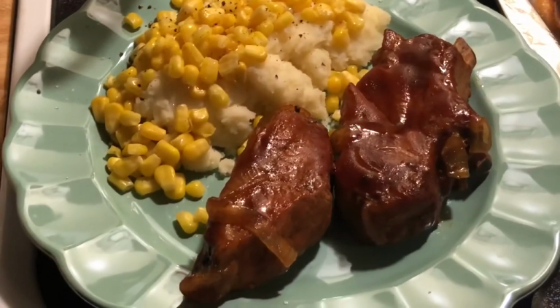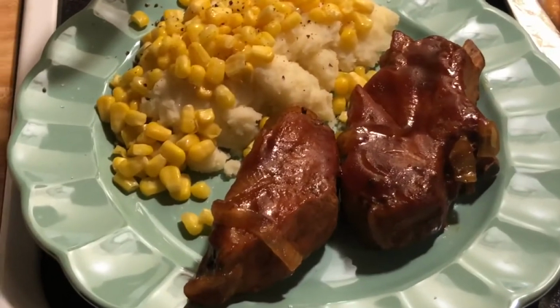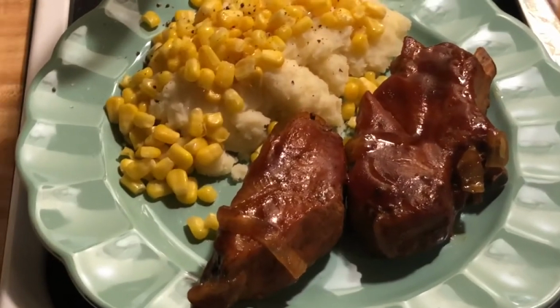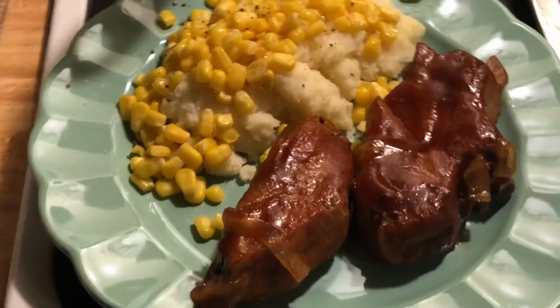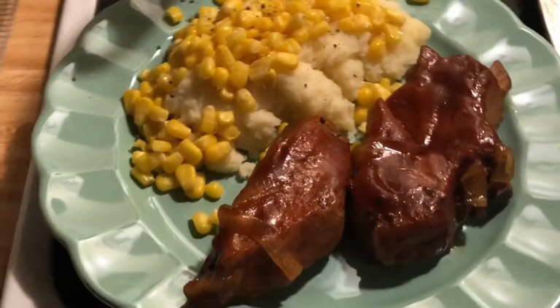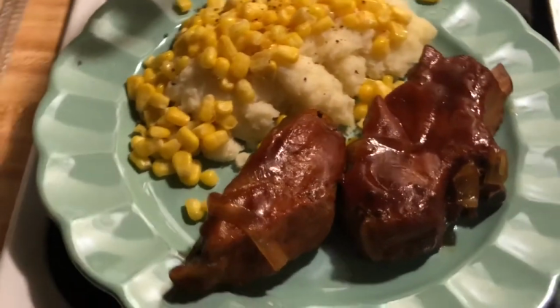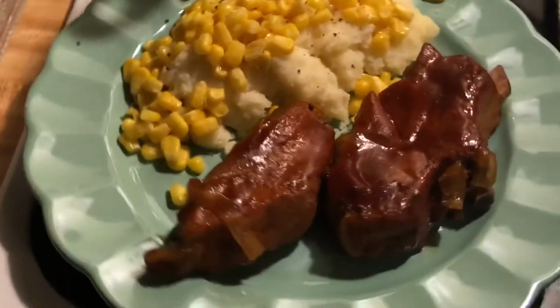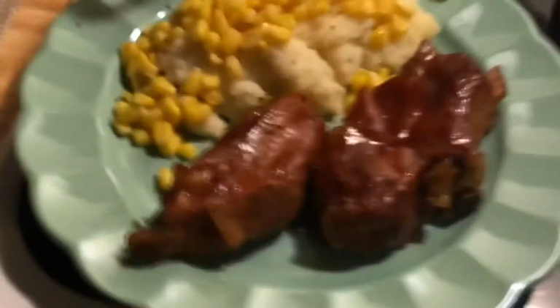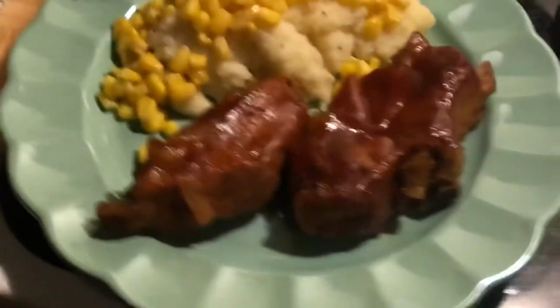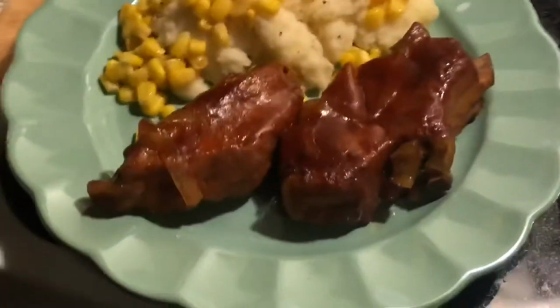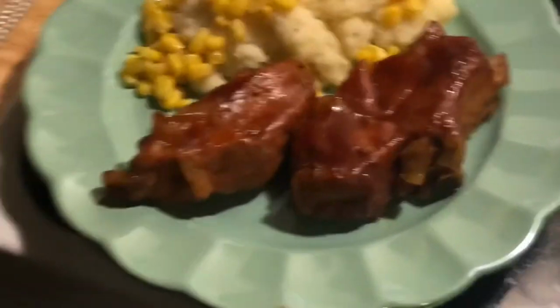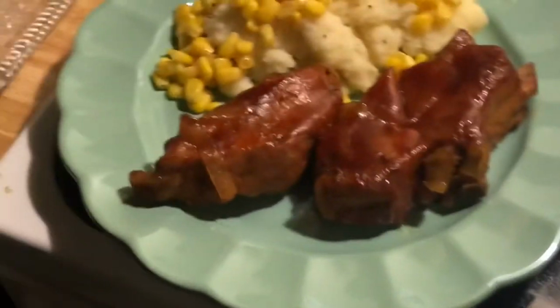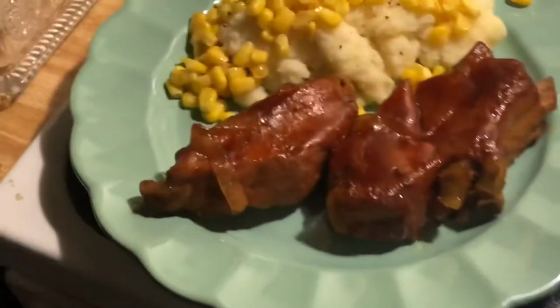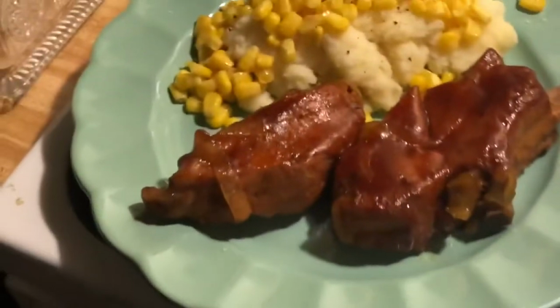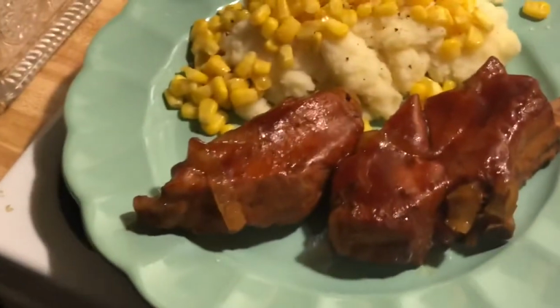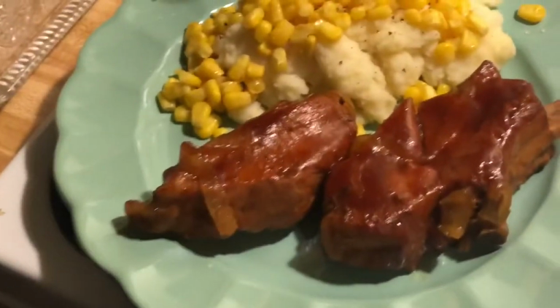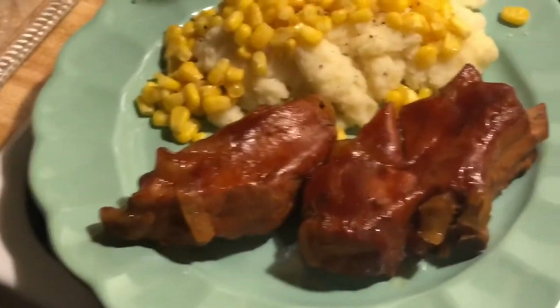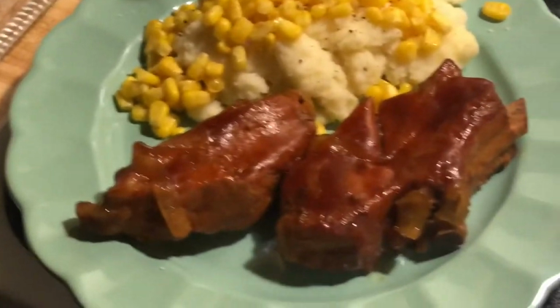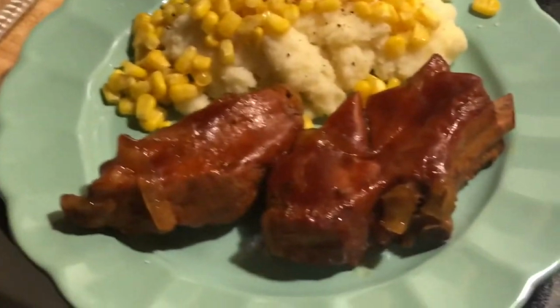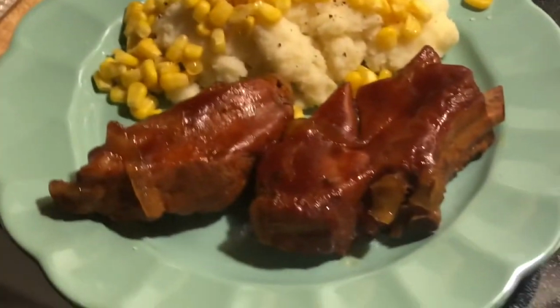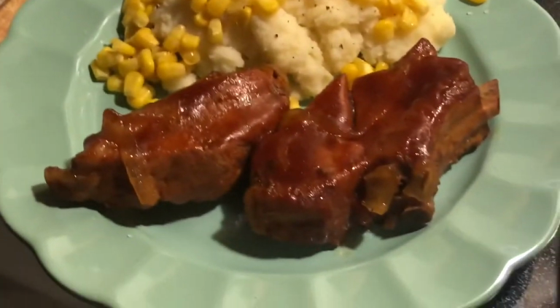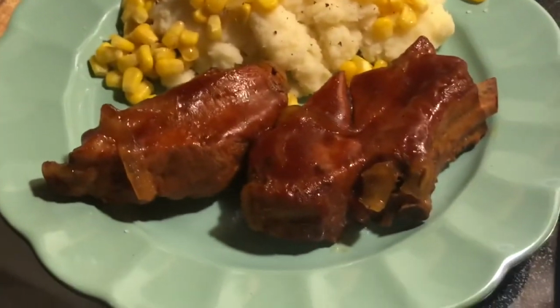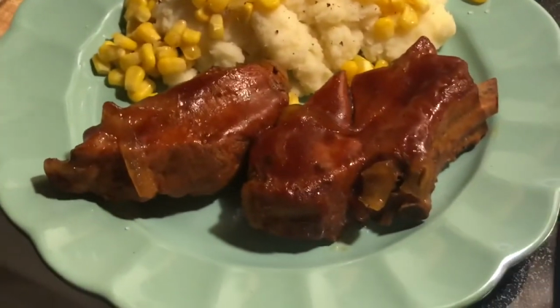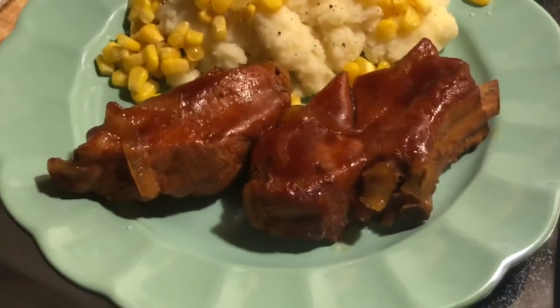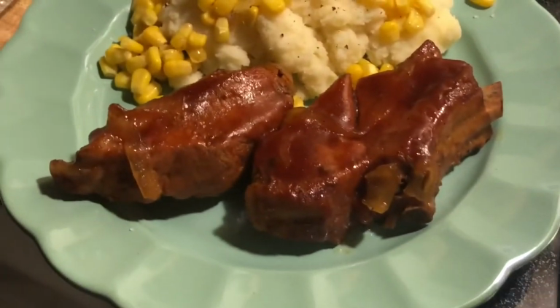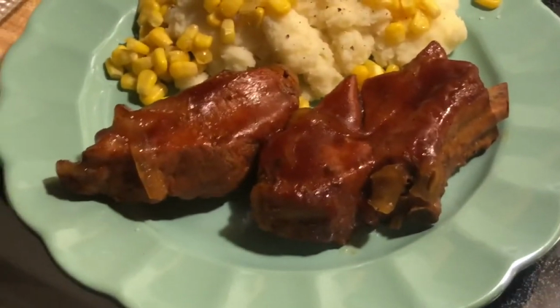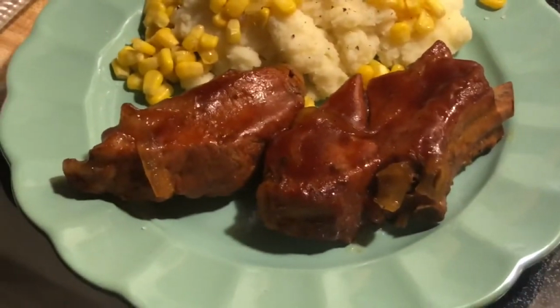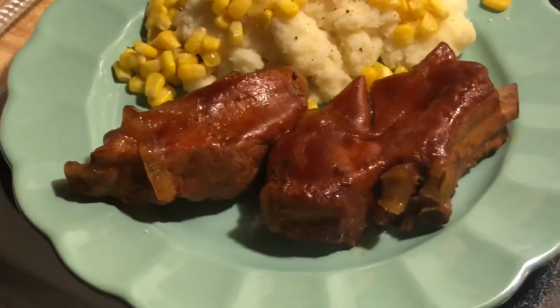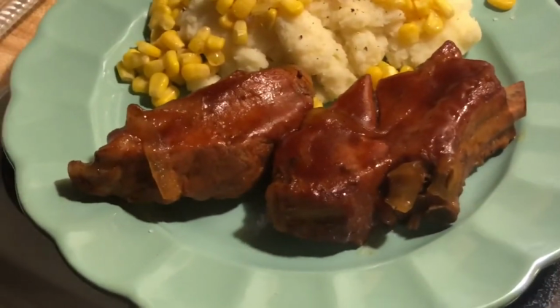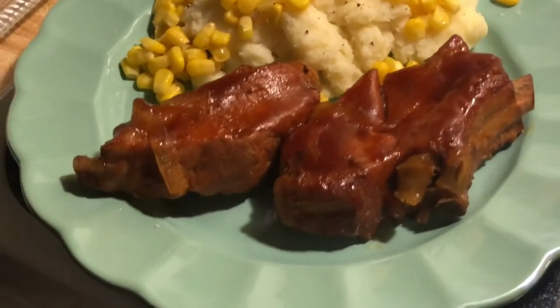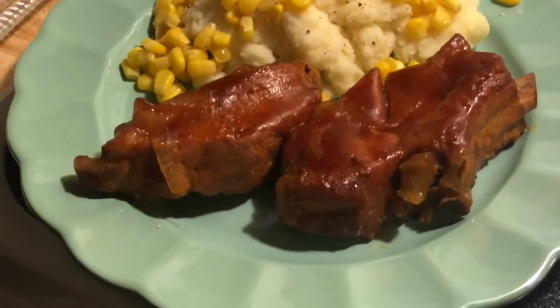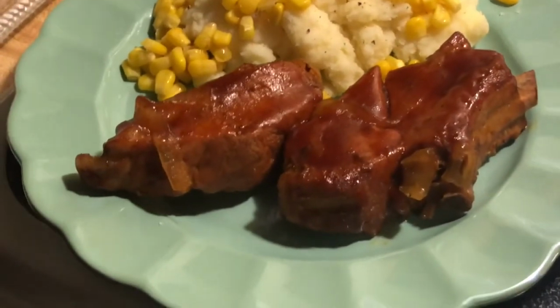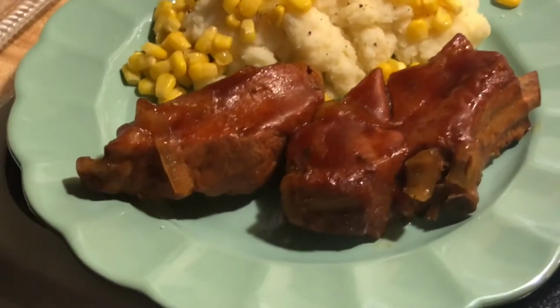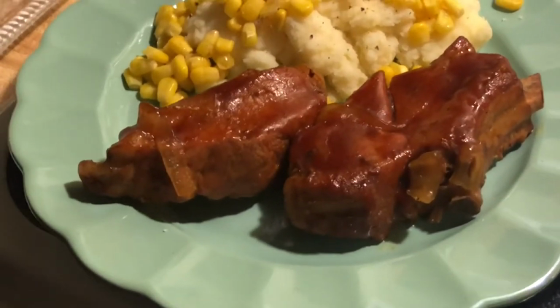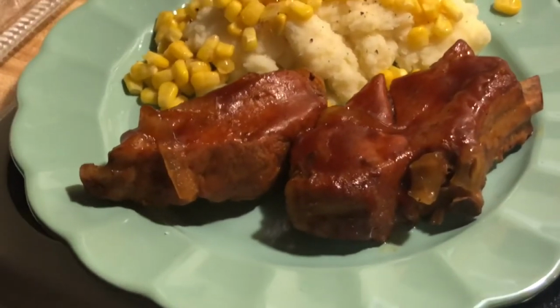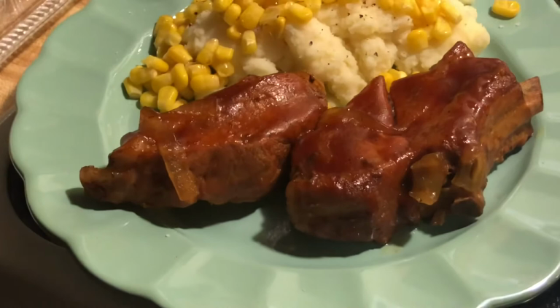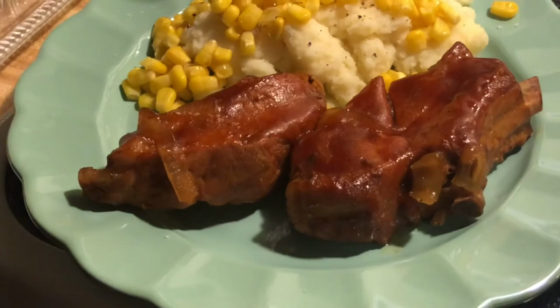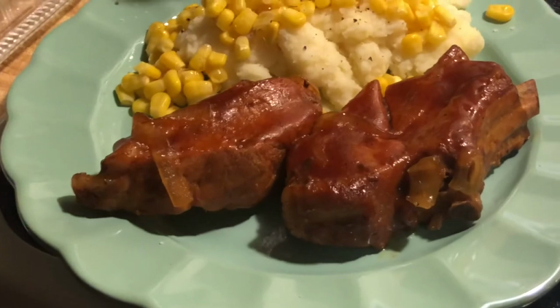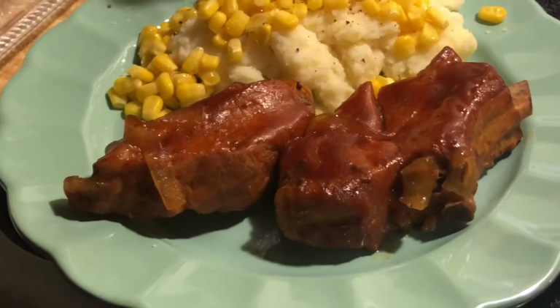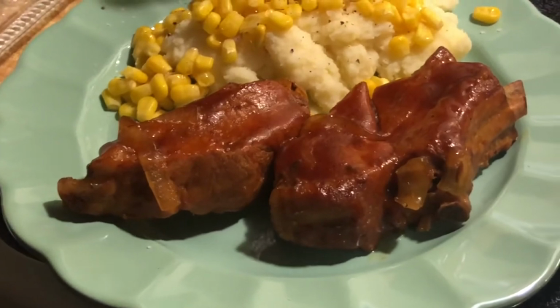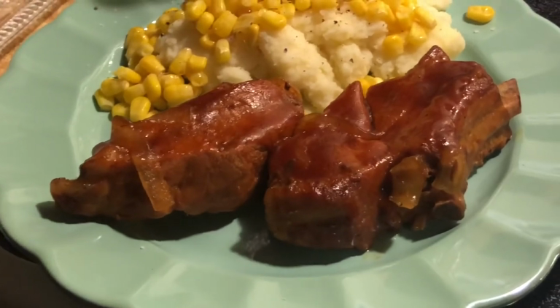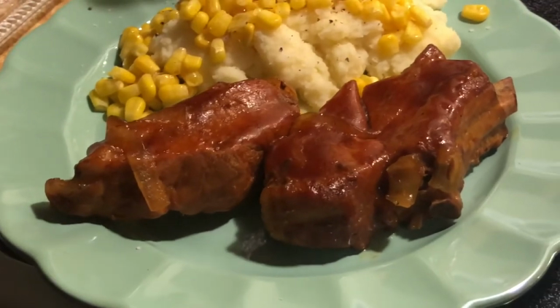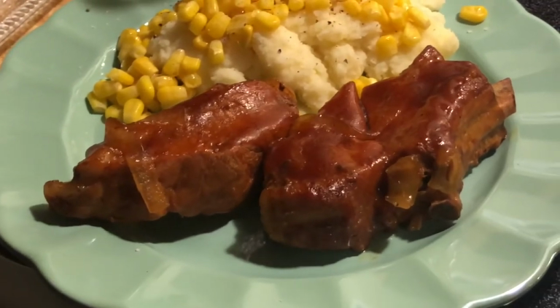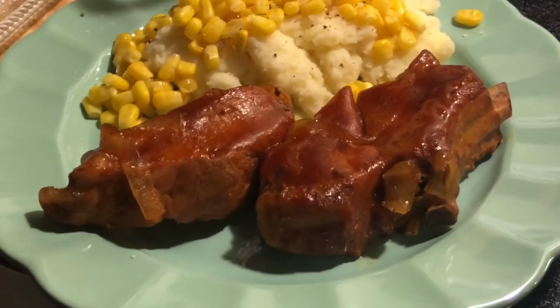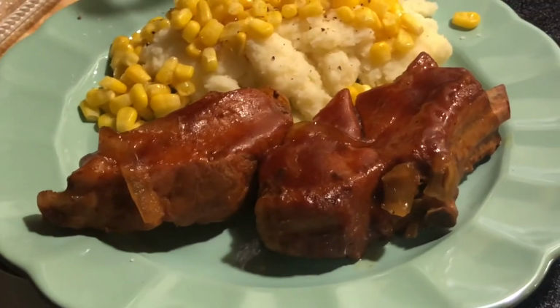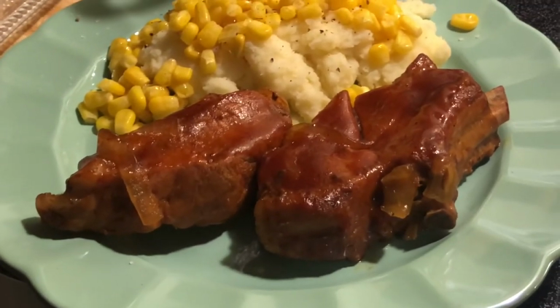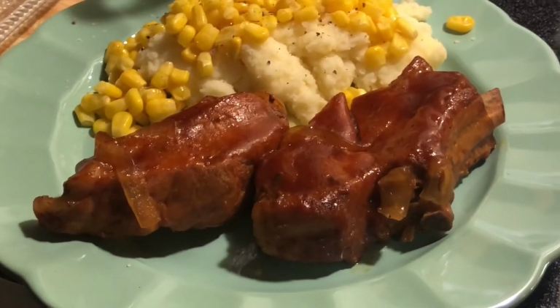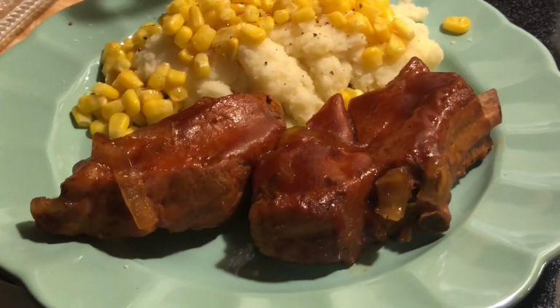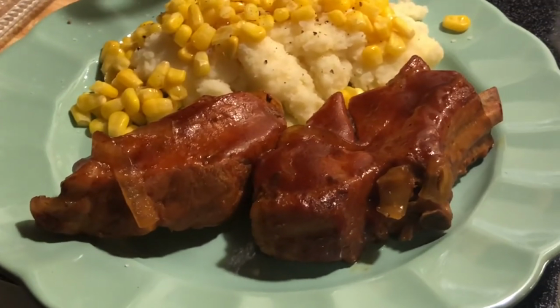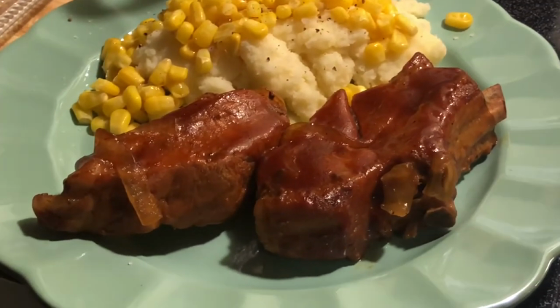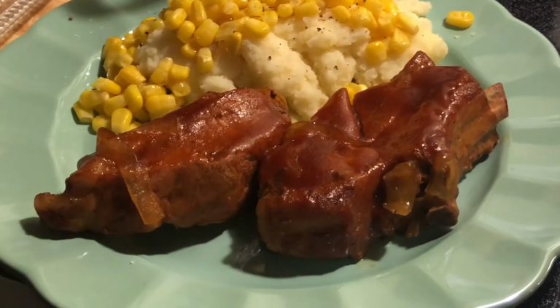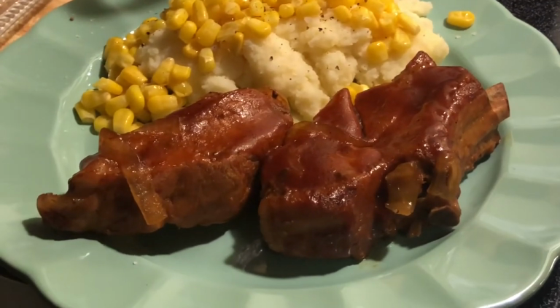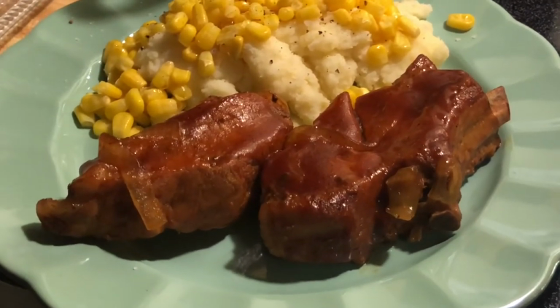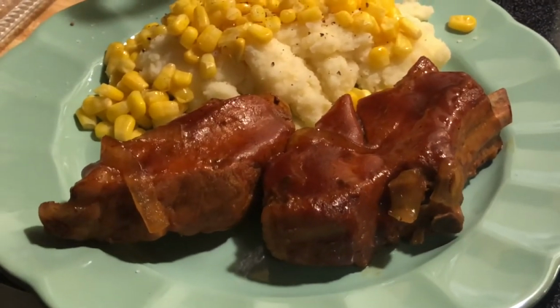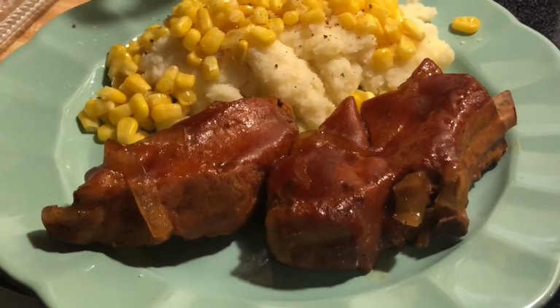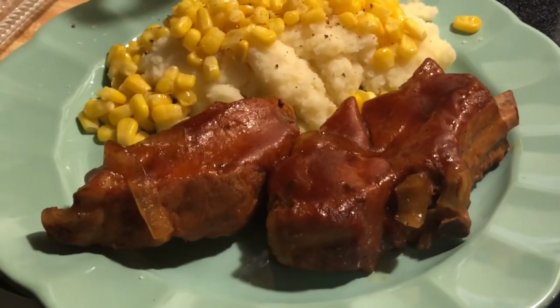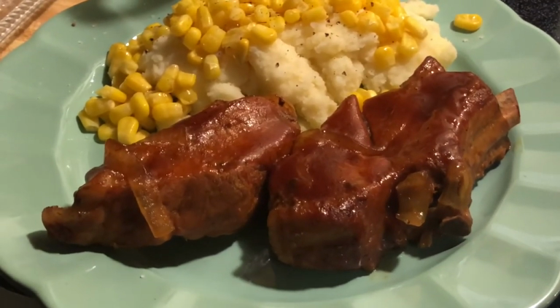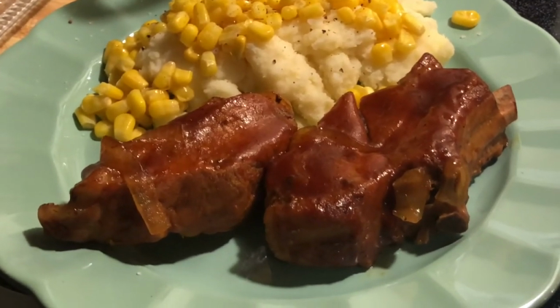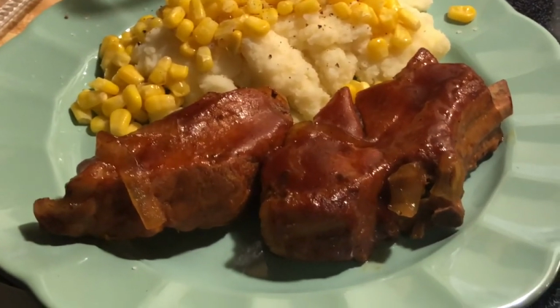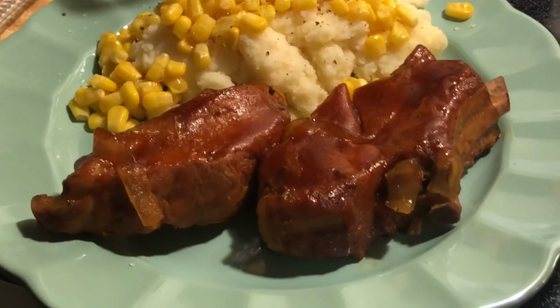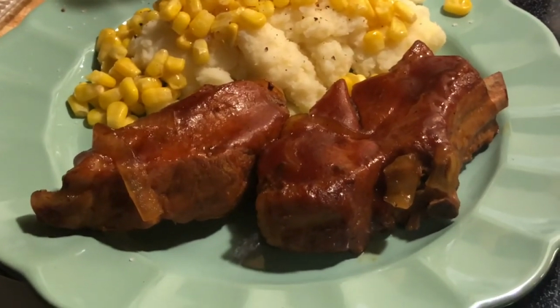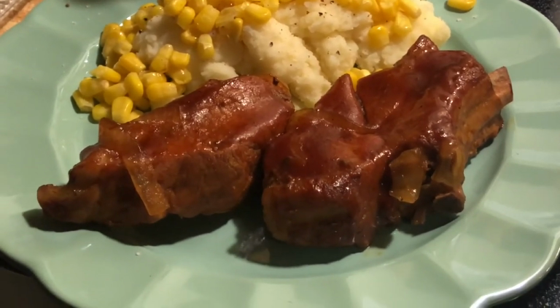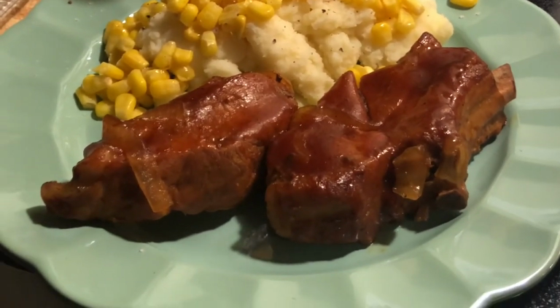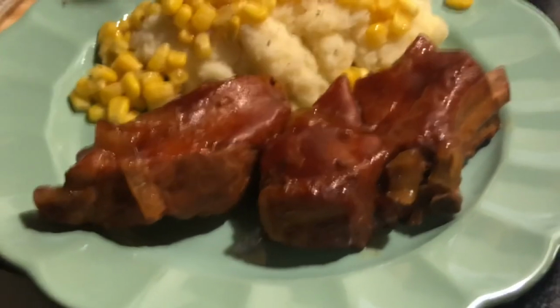And that's what it looks like once it's plated up, sorry for the bad lighting. Hope you guys enjoyed — bye!